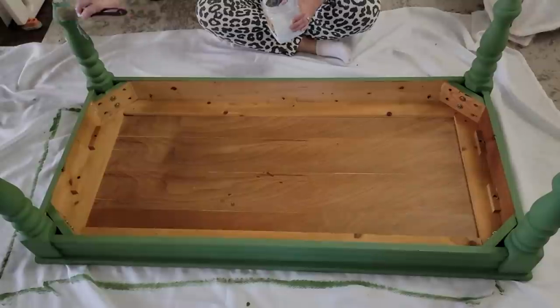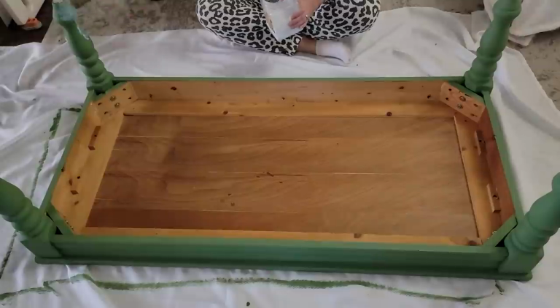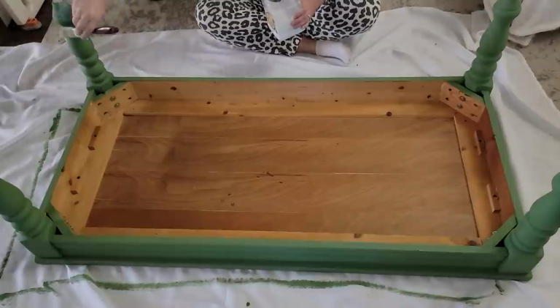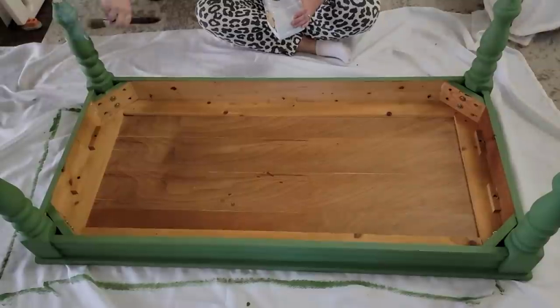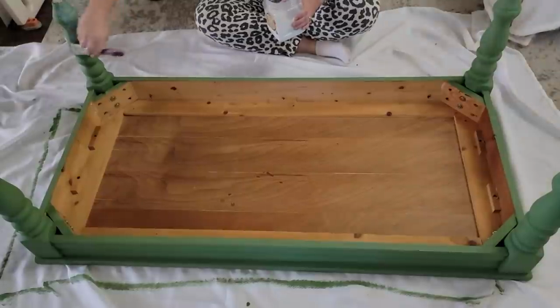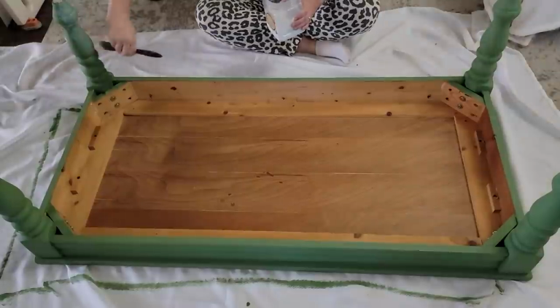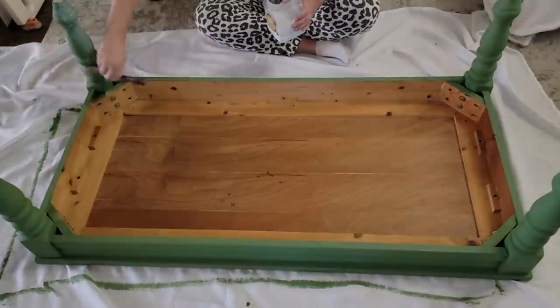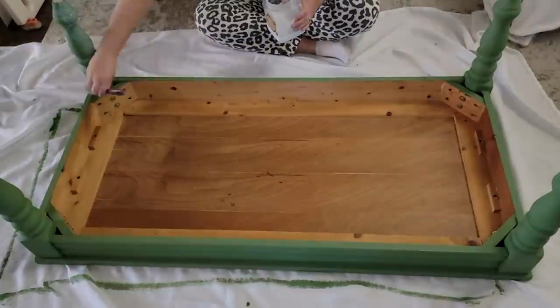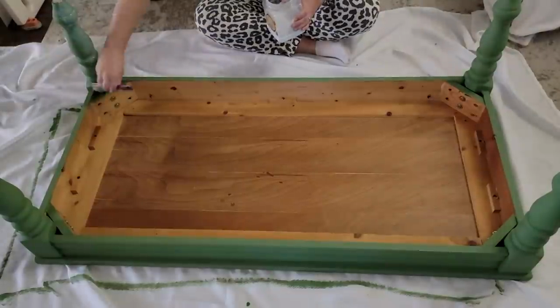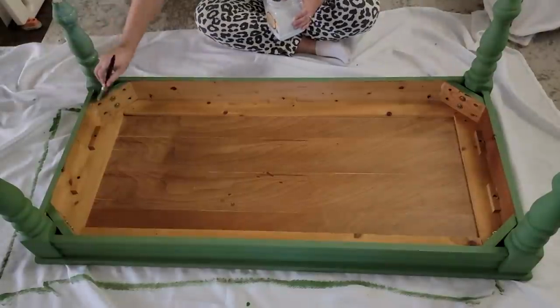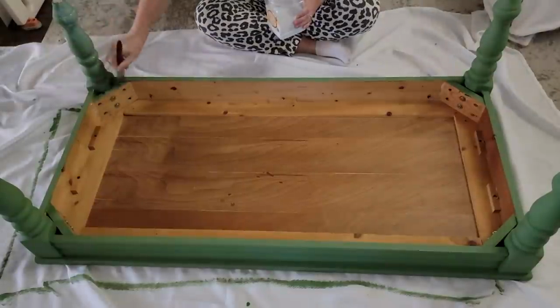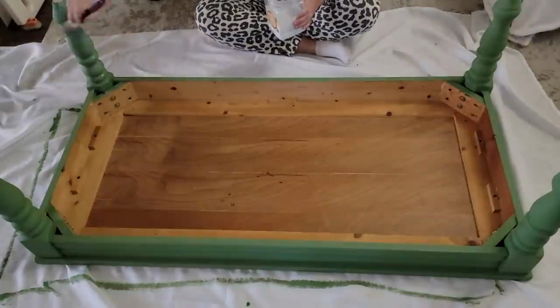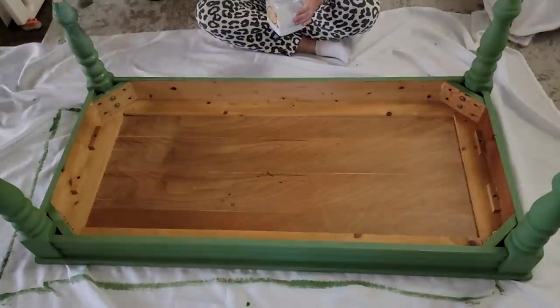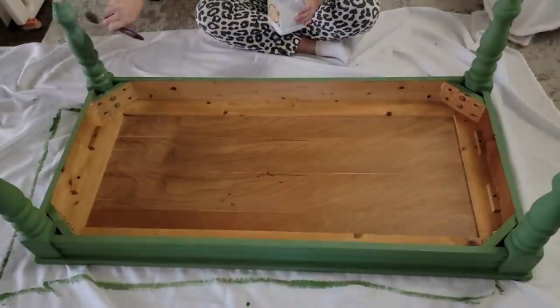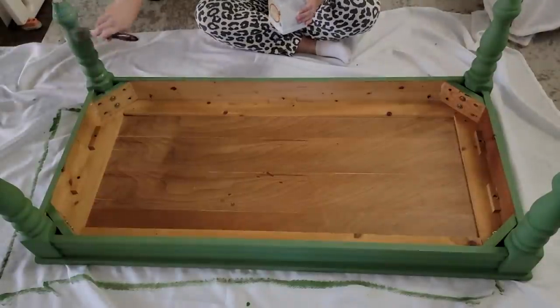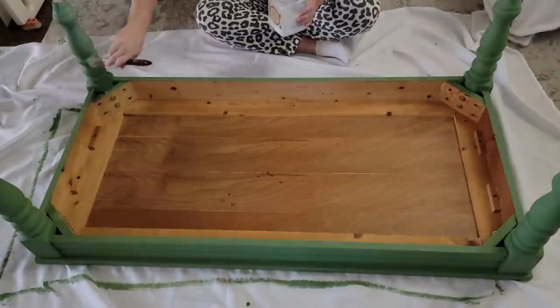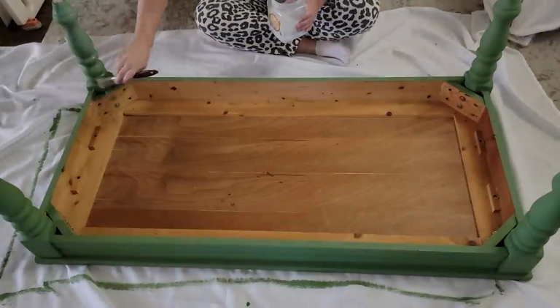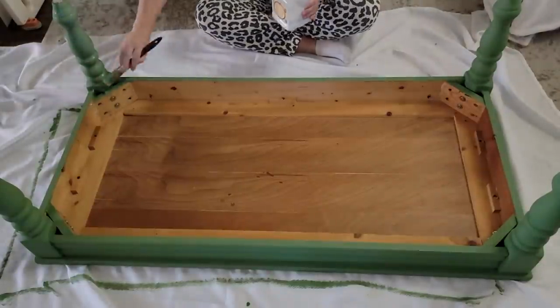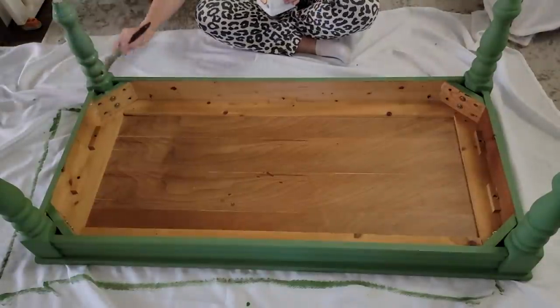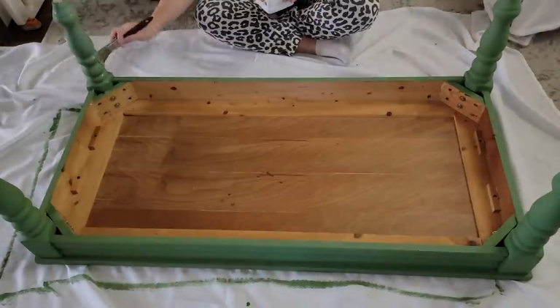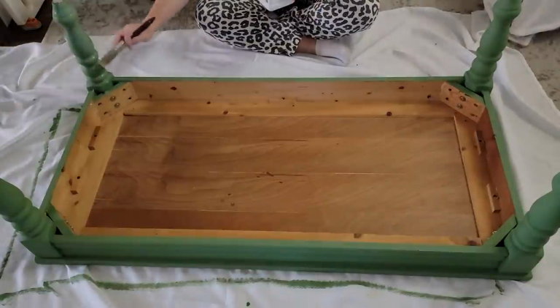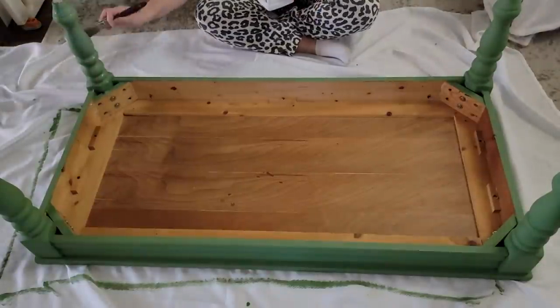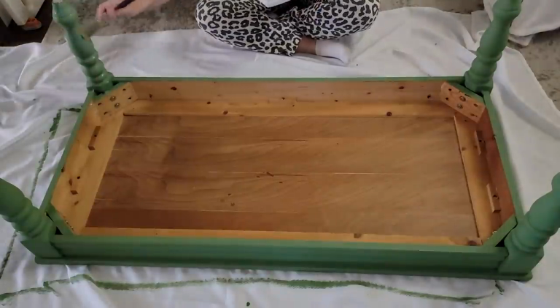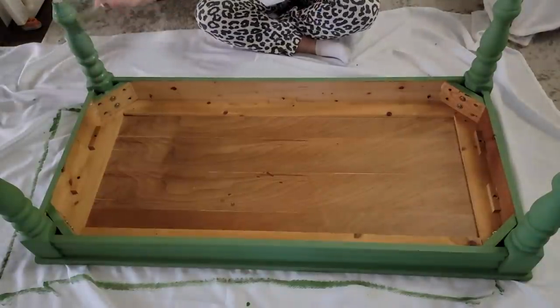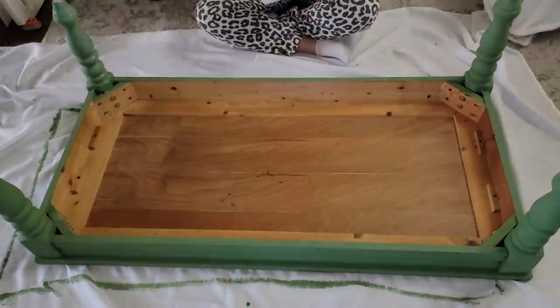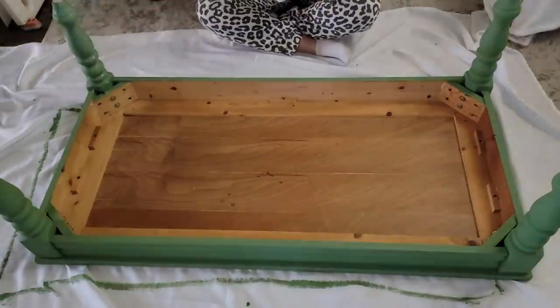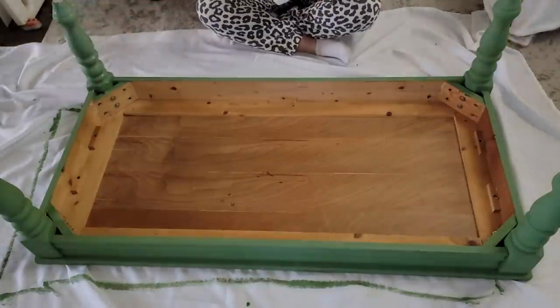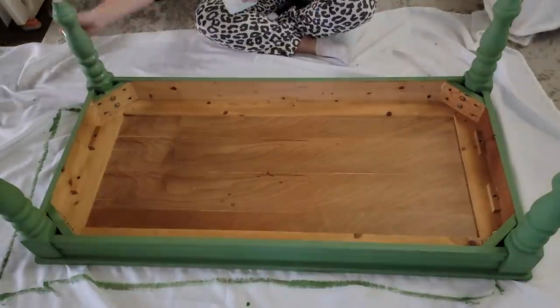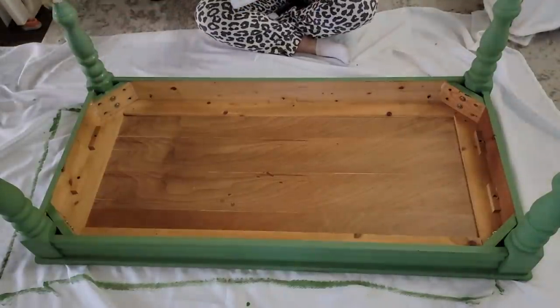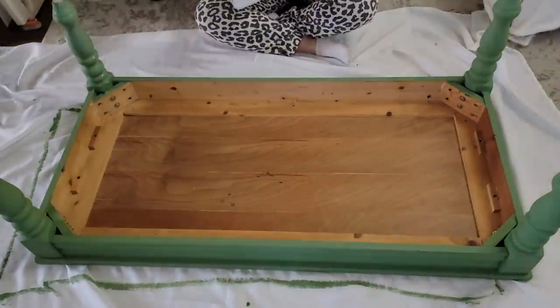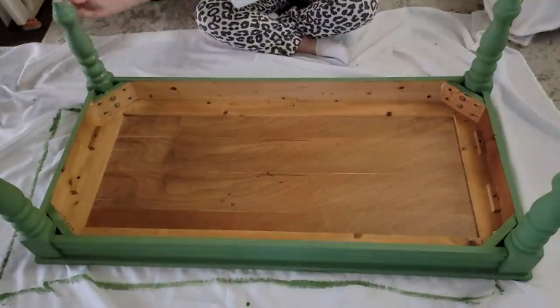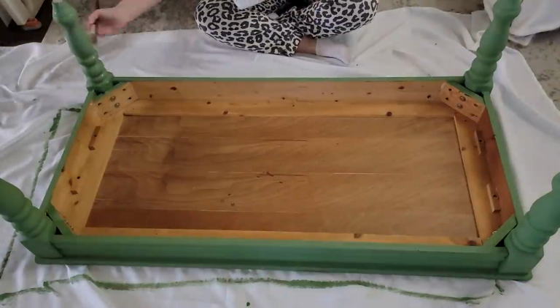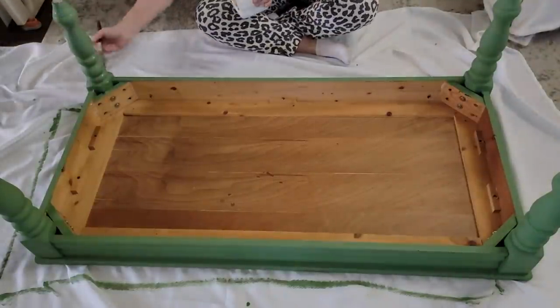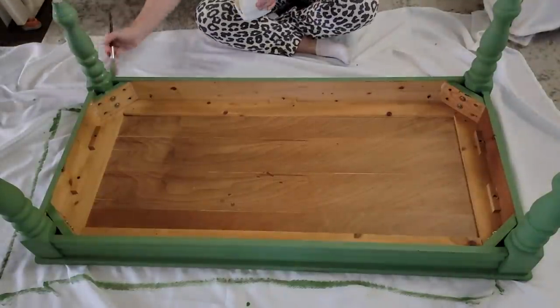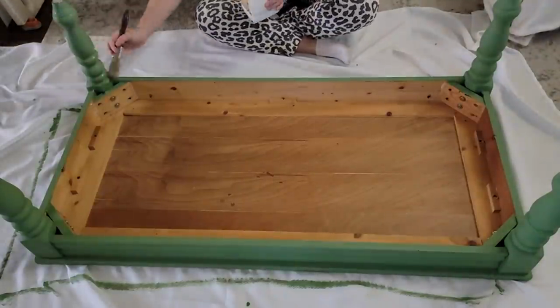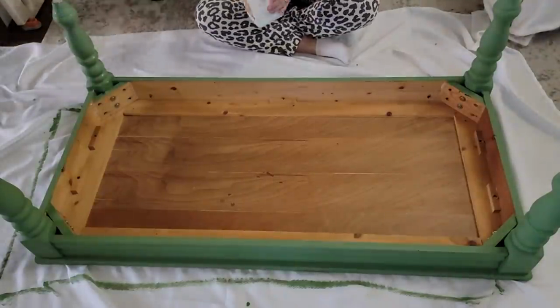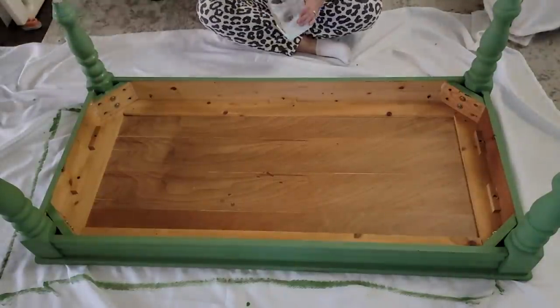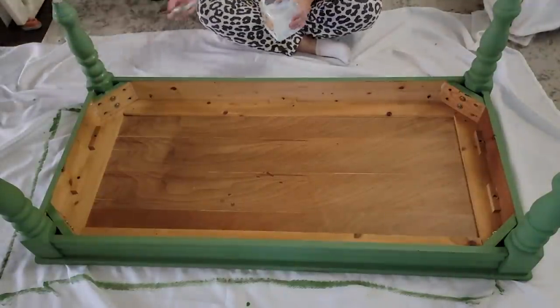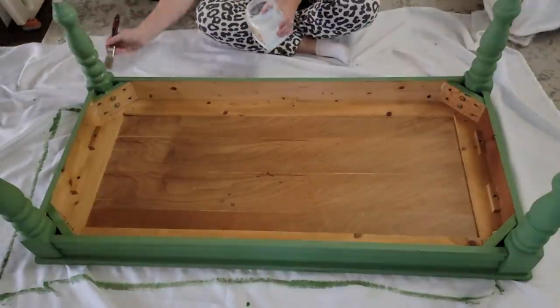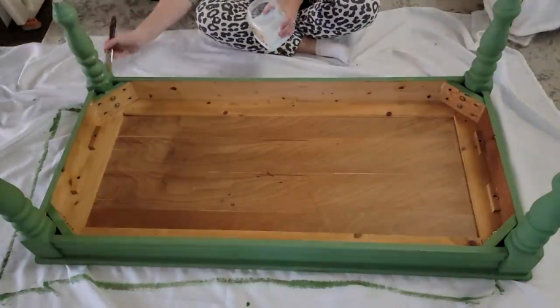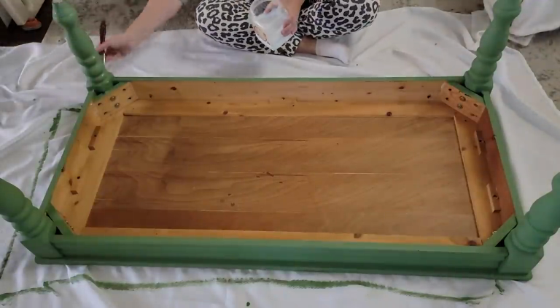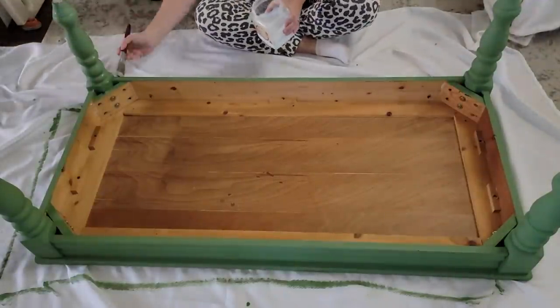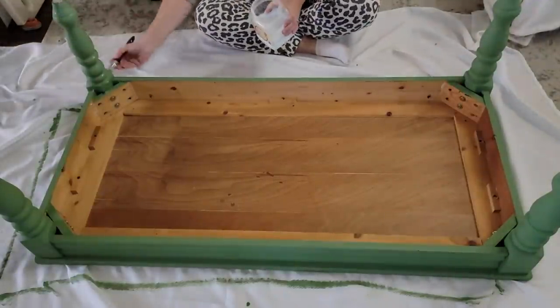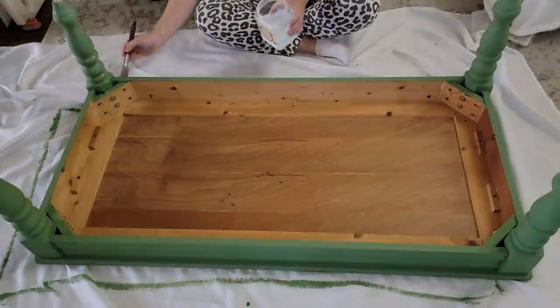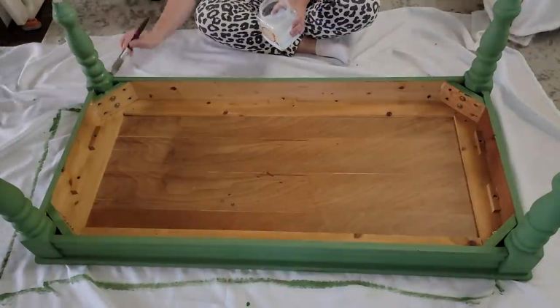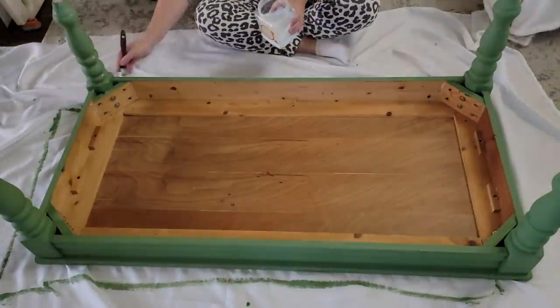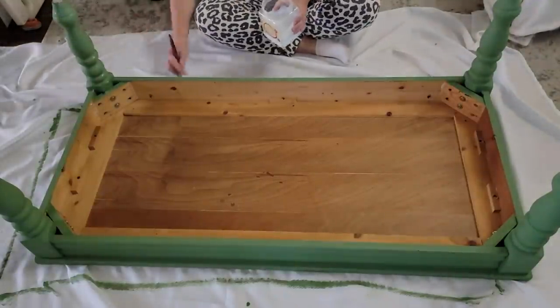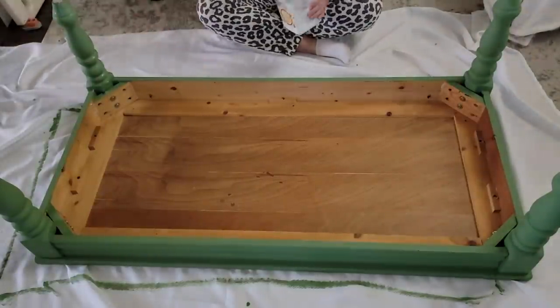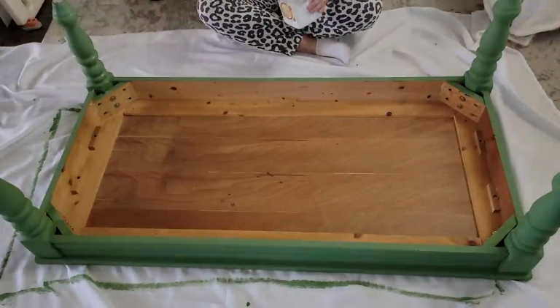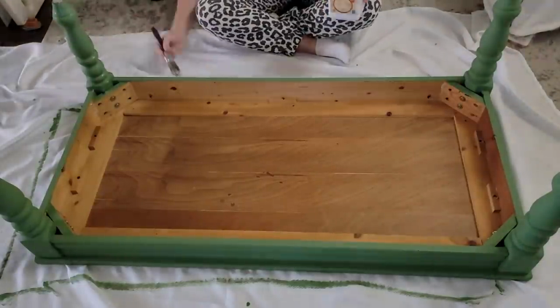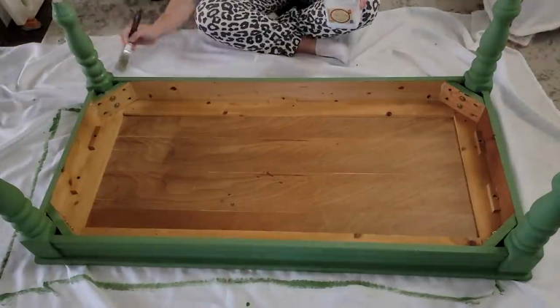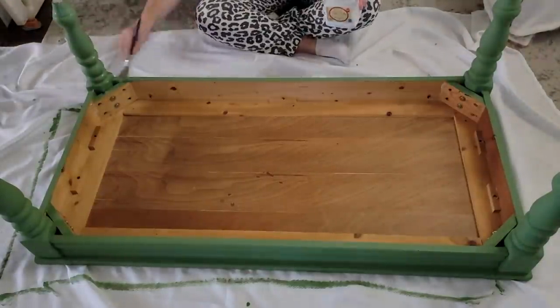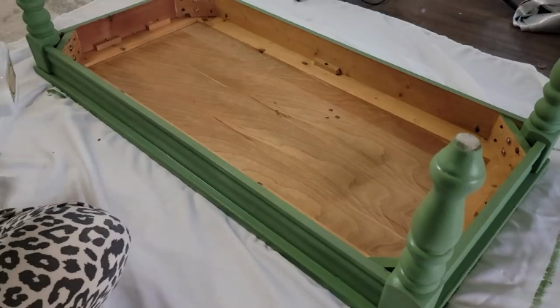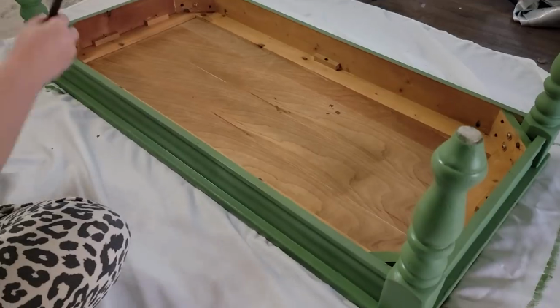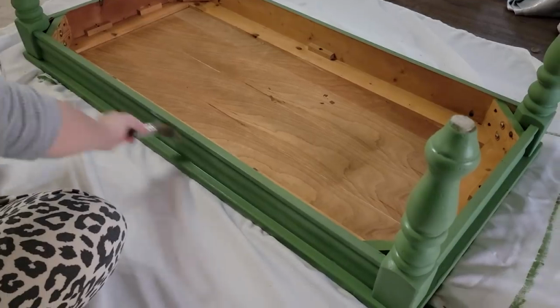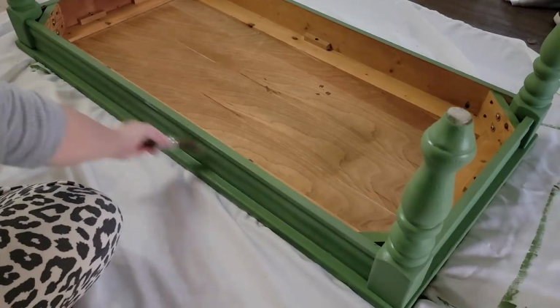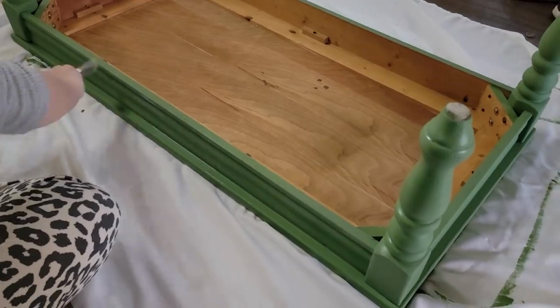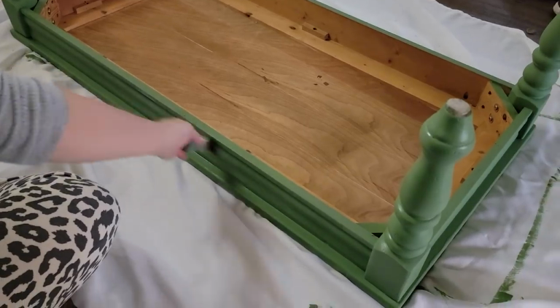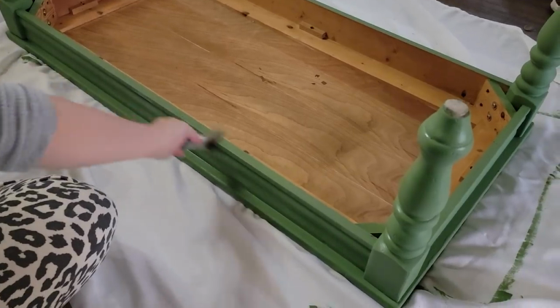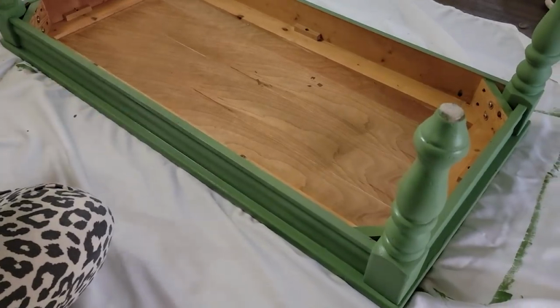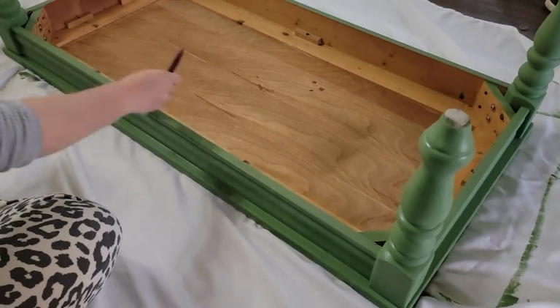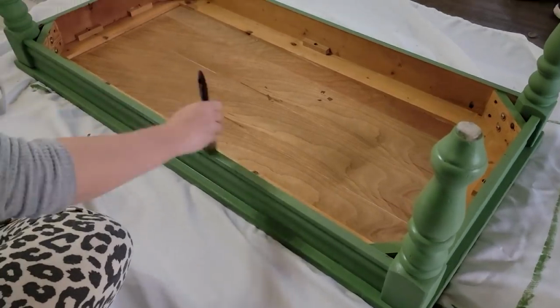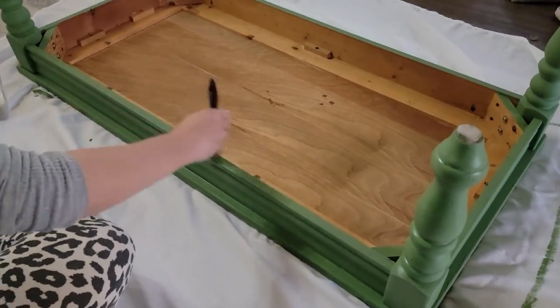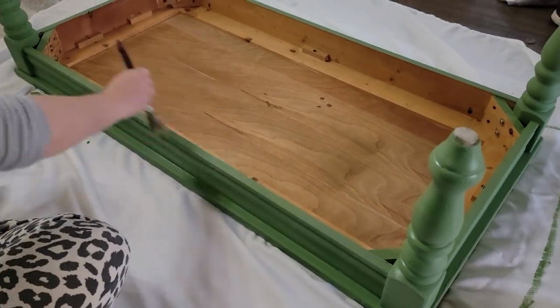I'm going to use chalk paint so I'll definitely need to seal this piece. I use the same satin finish sealer that I used on the other two pieces.